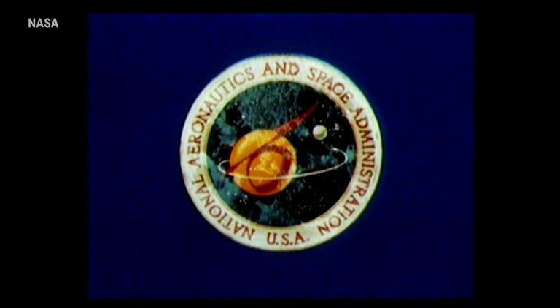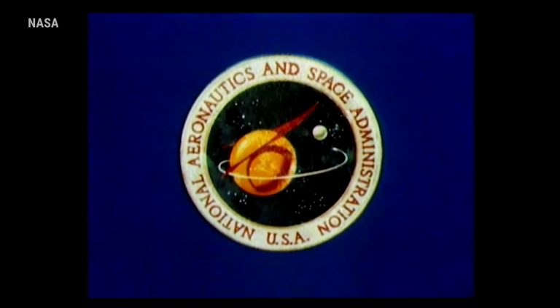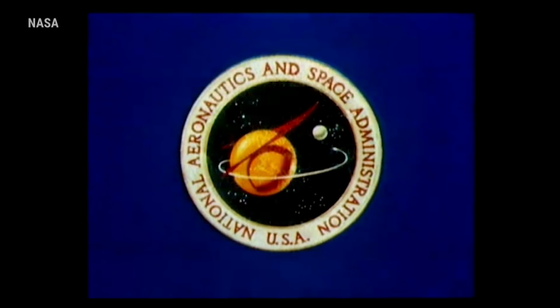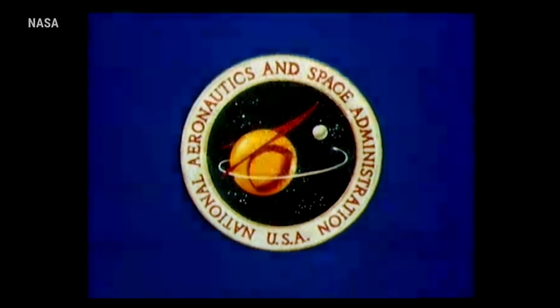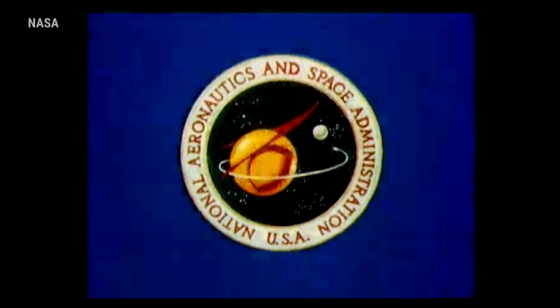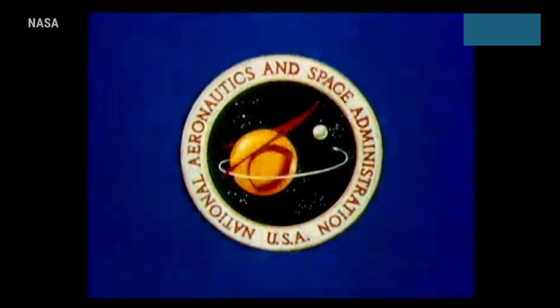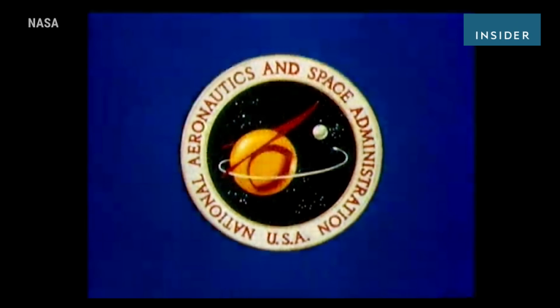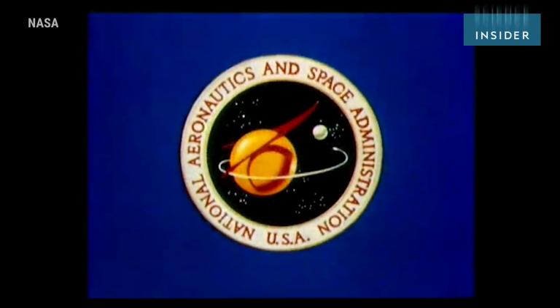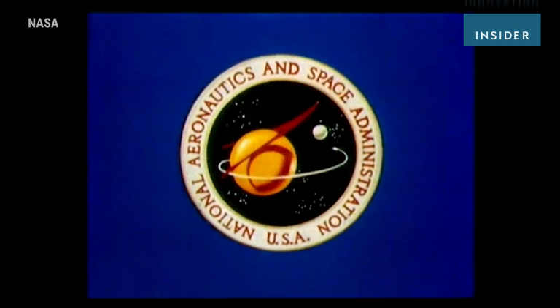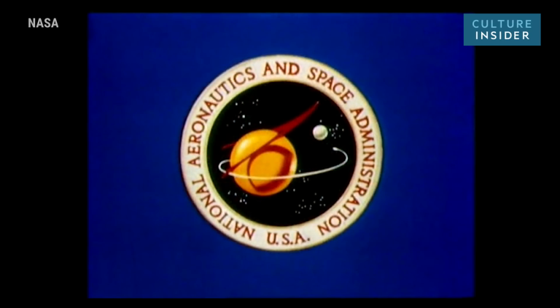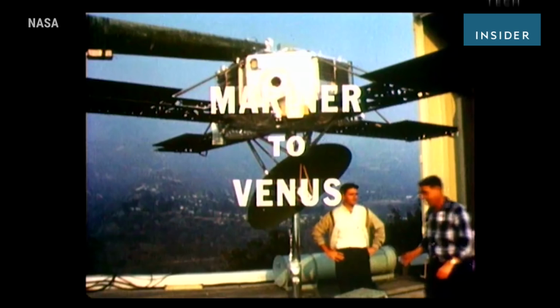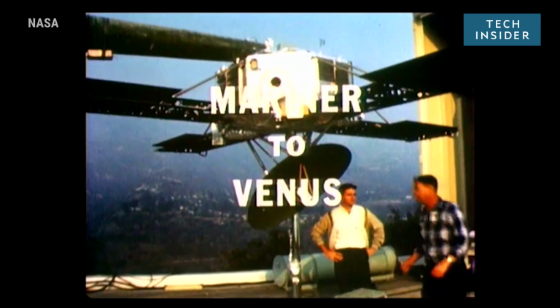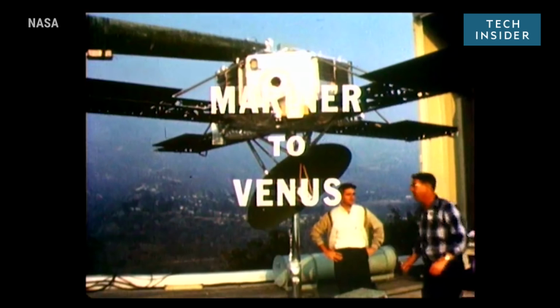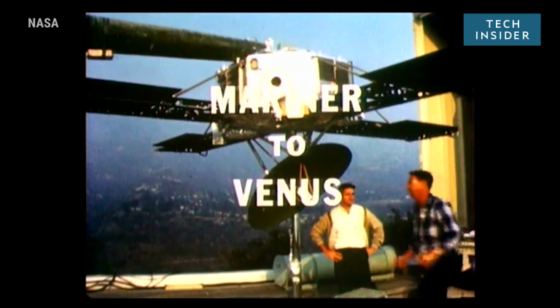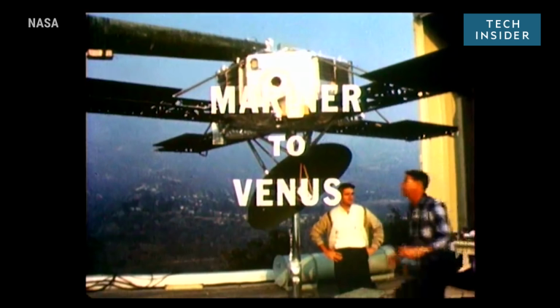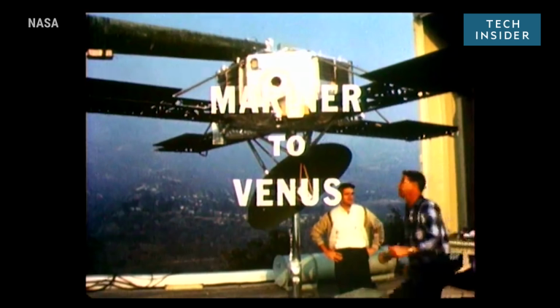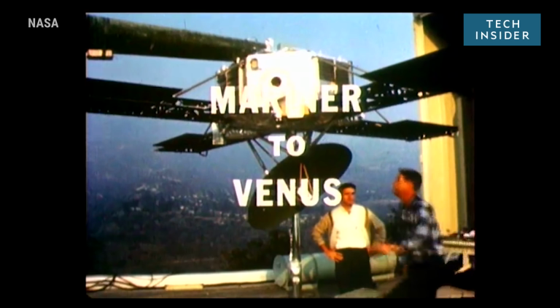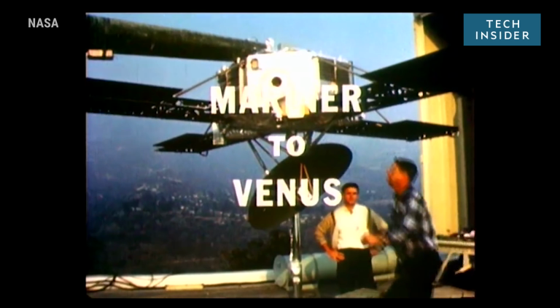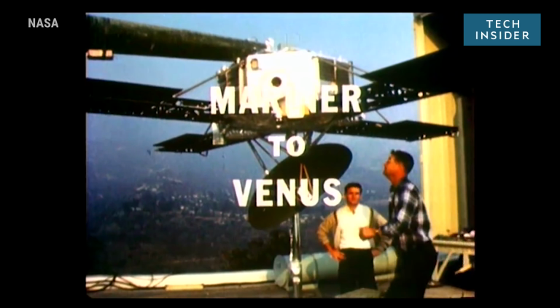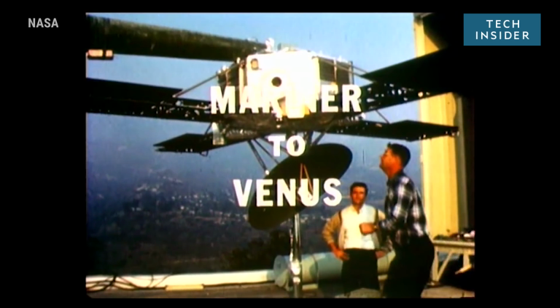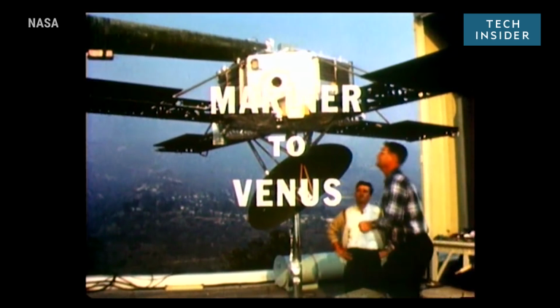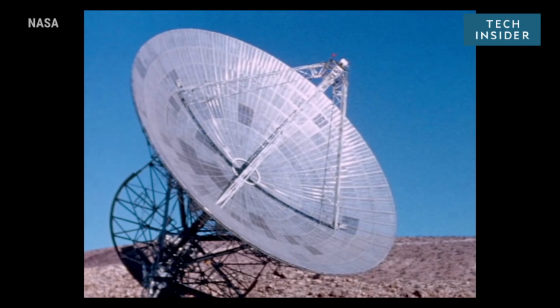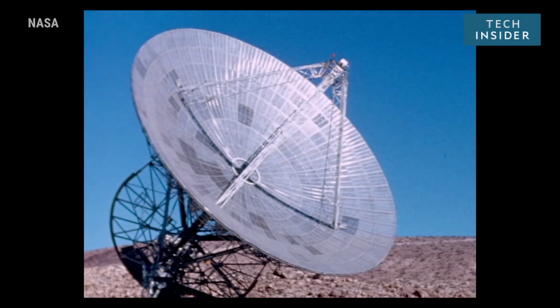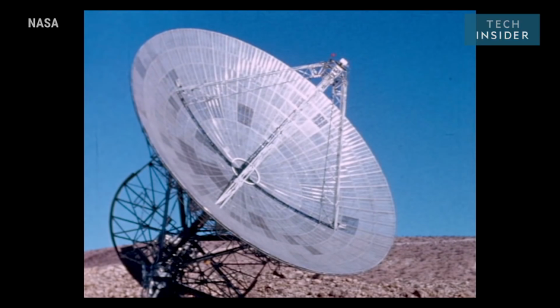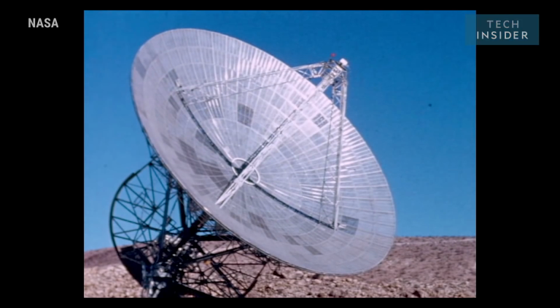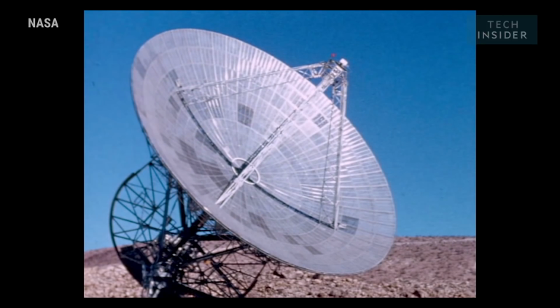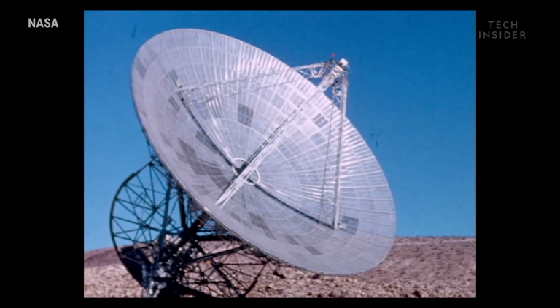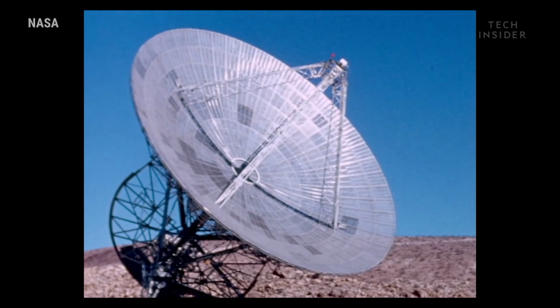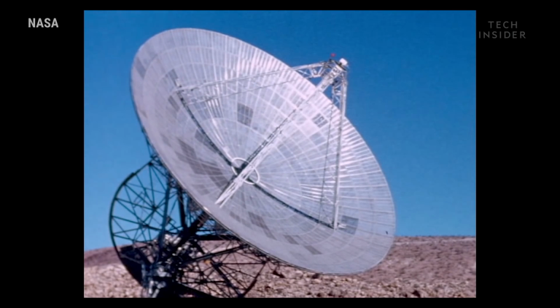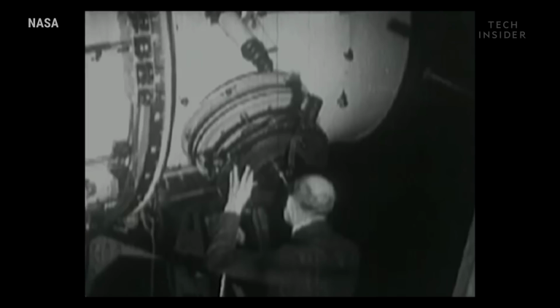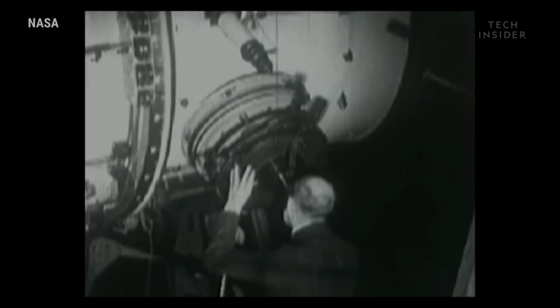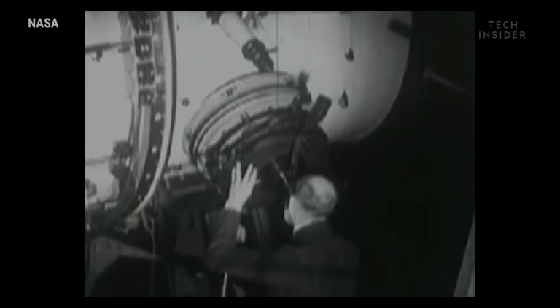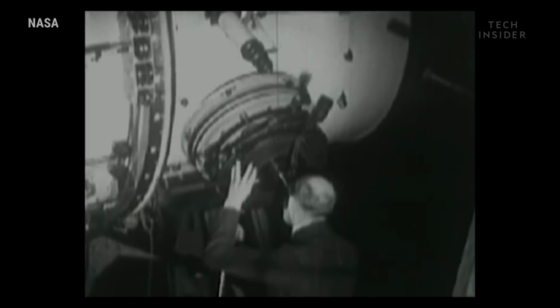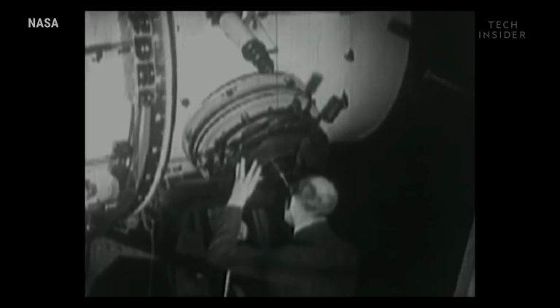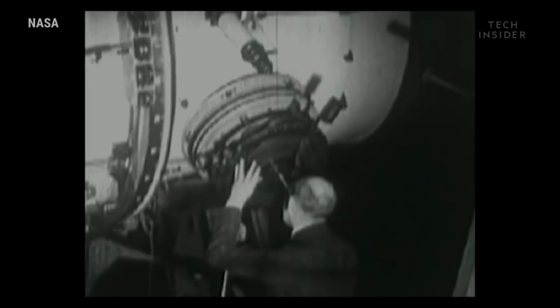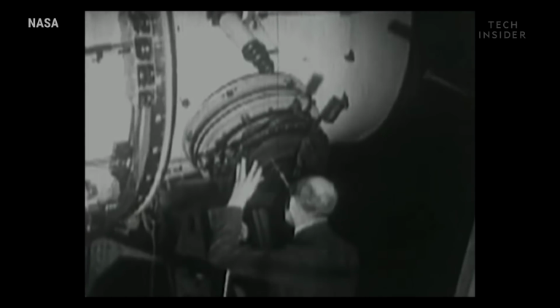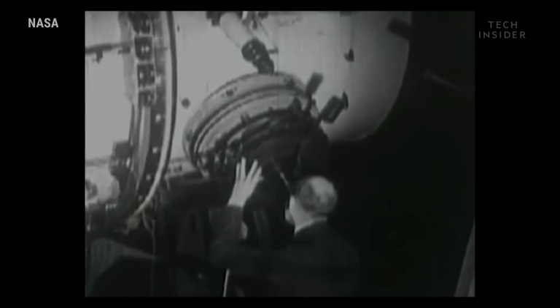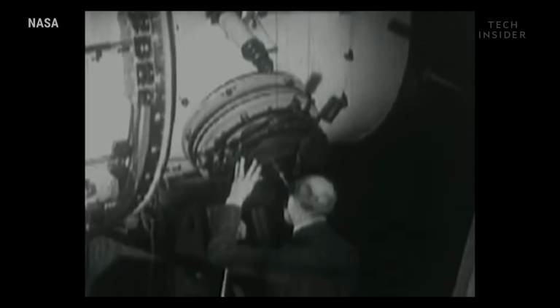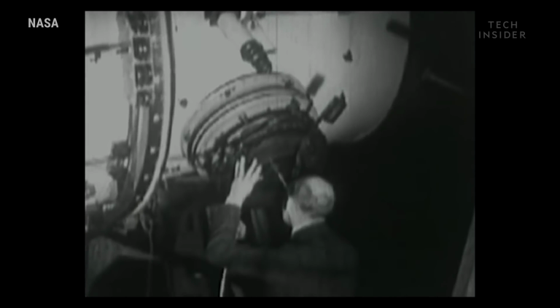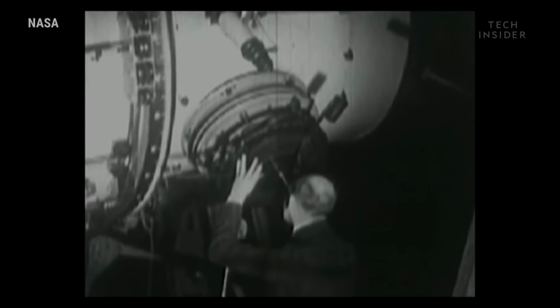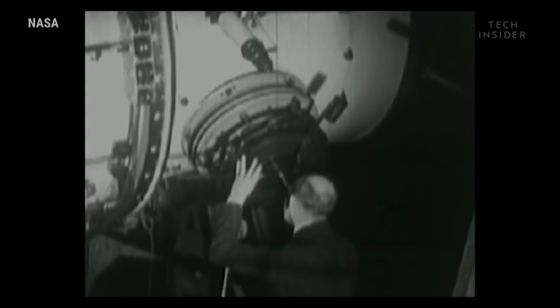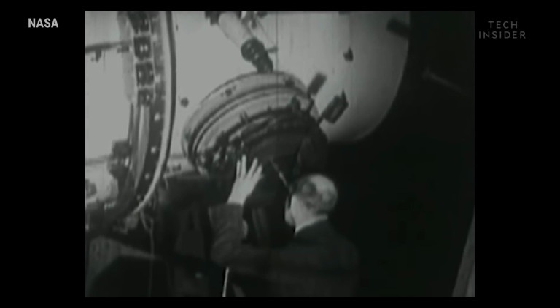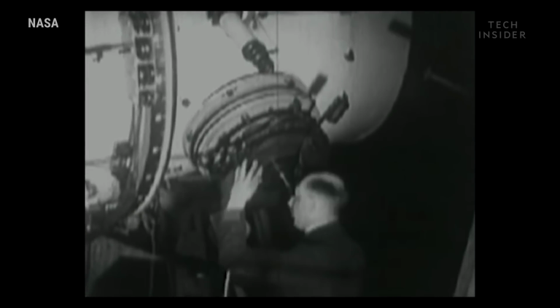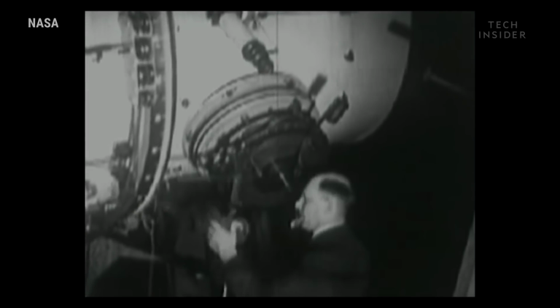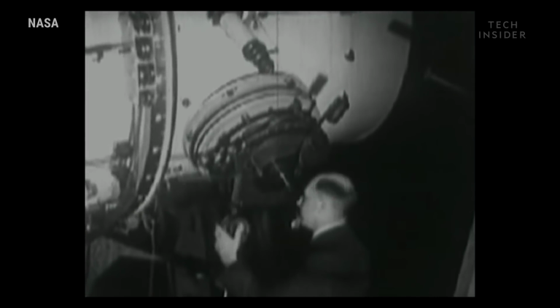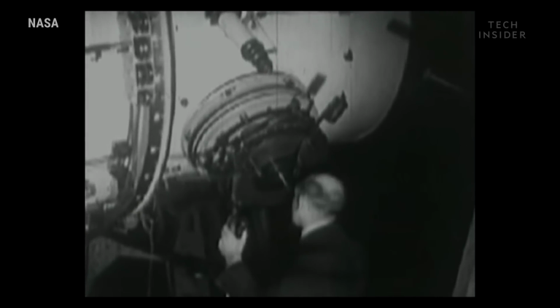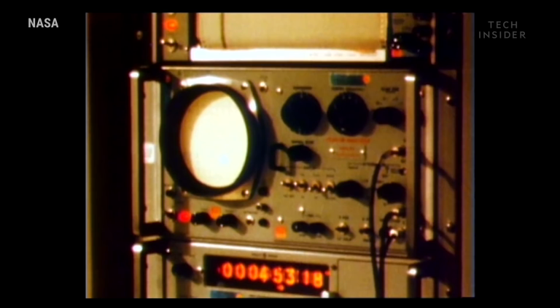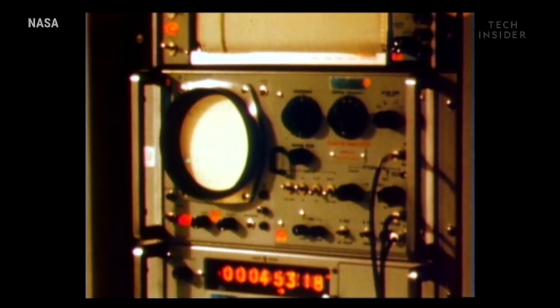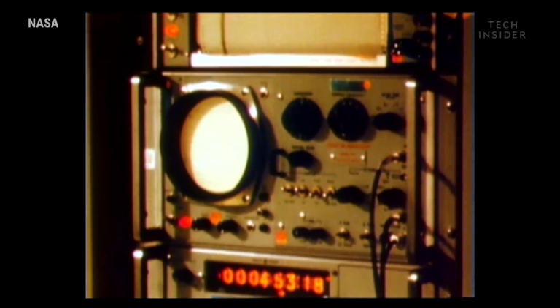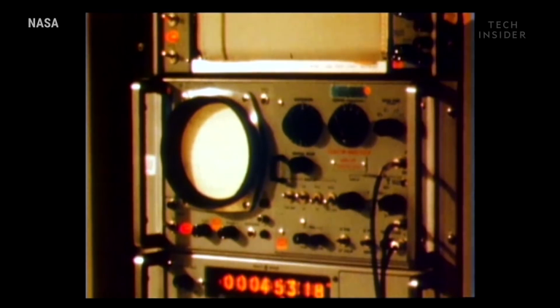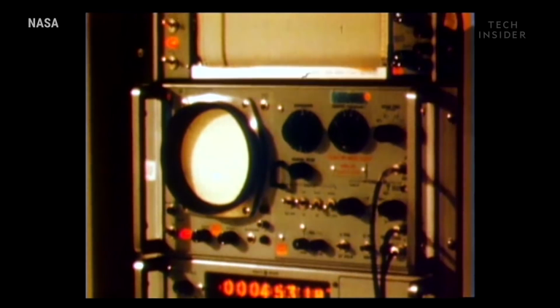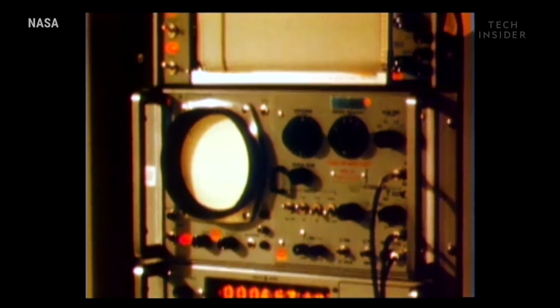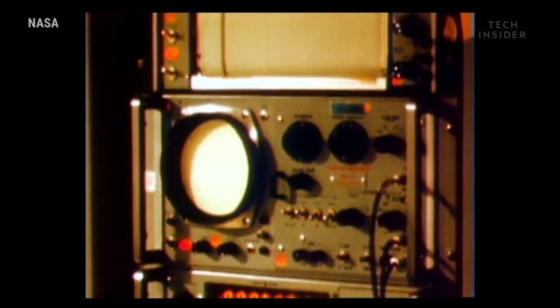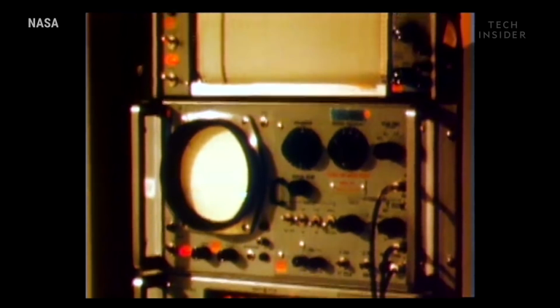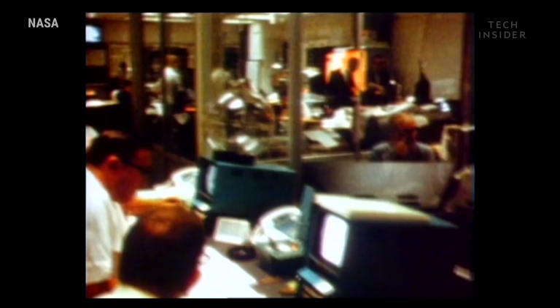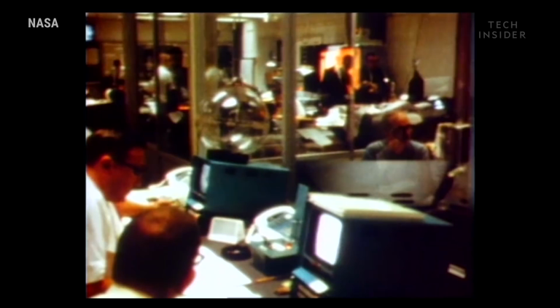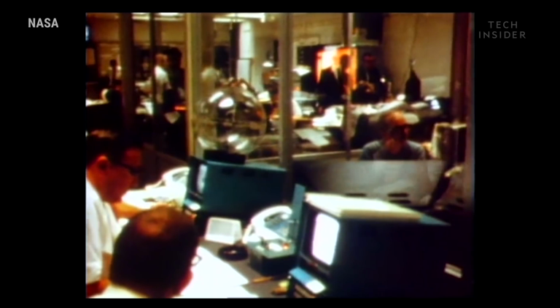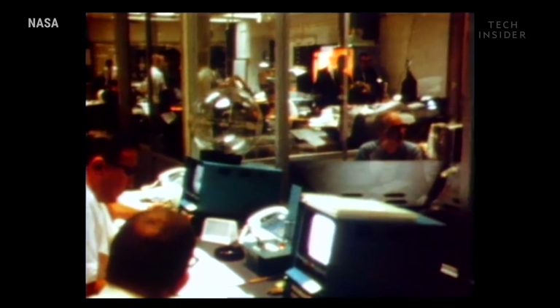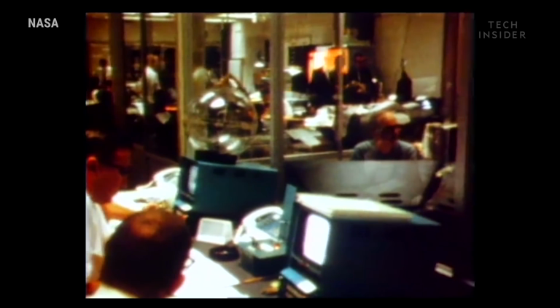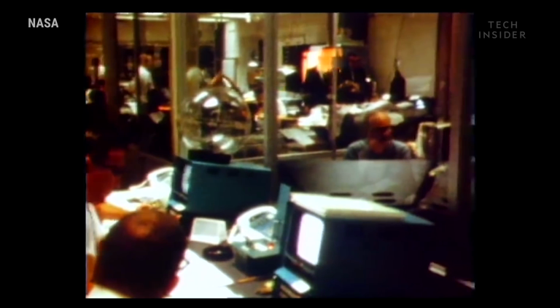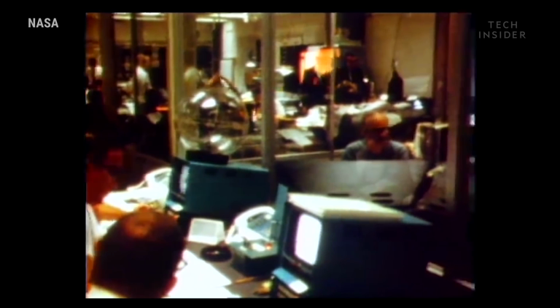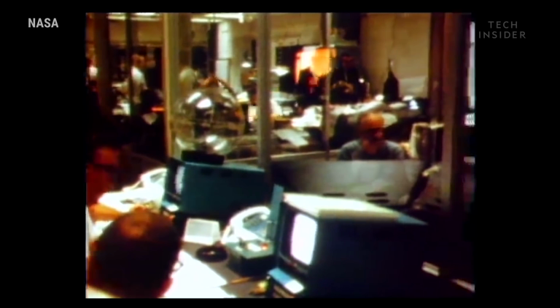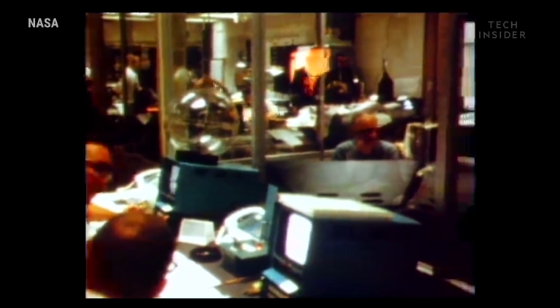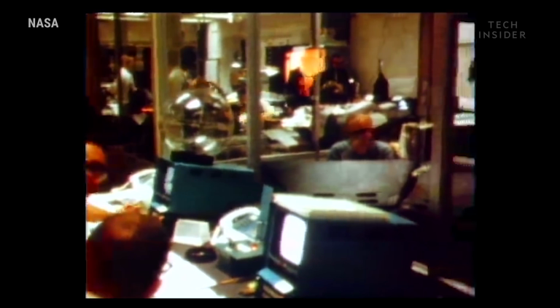Despite decades of searching distant planets and stars for alien life, we're still empty-handed.